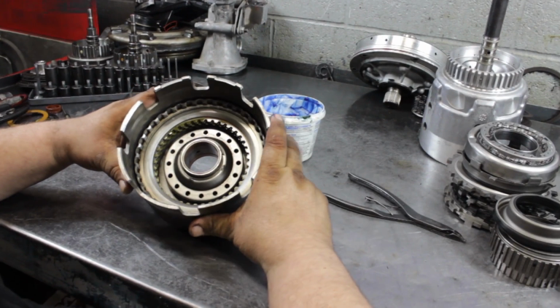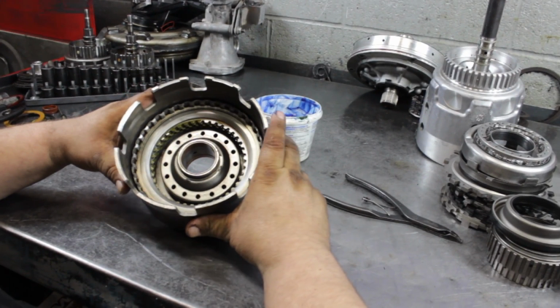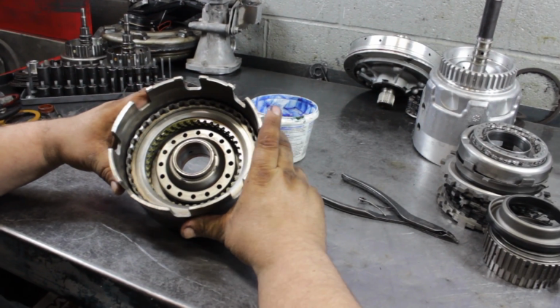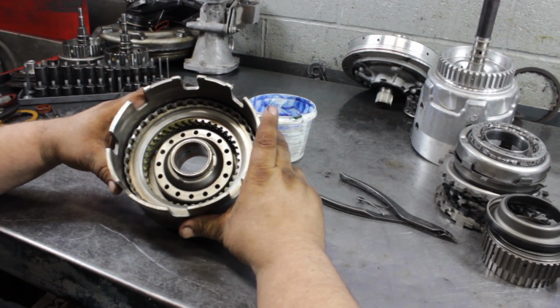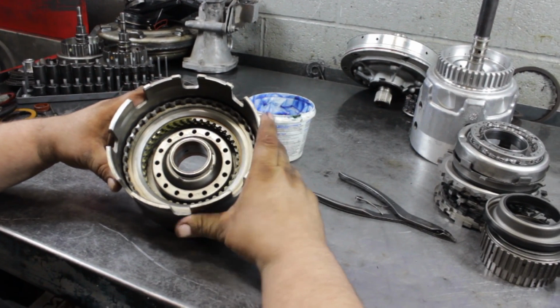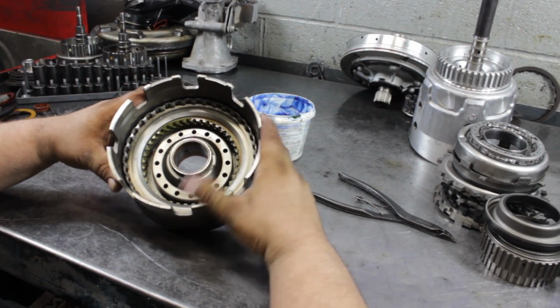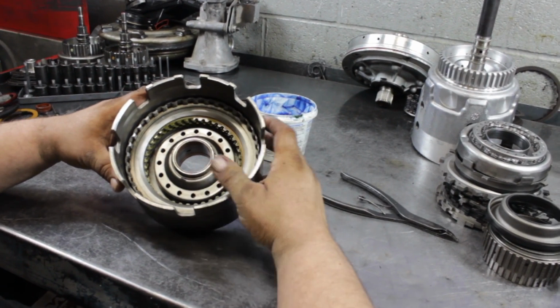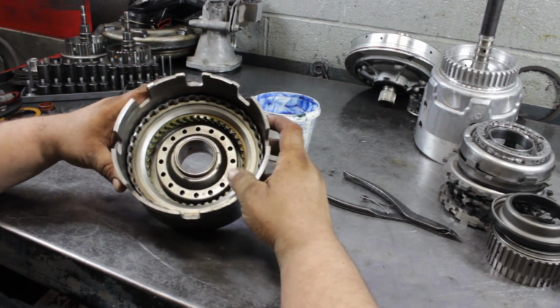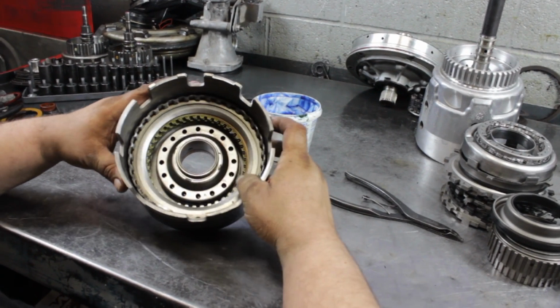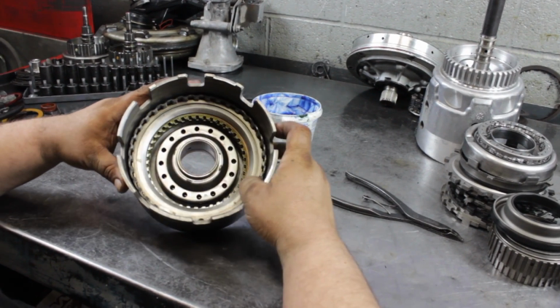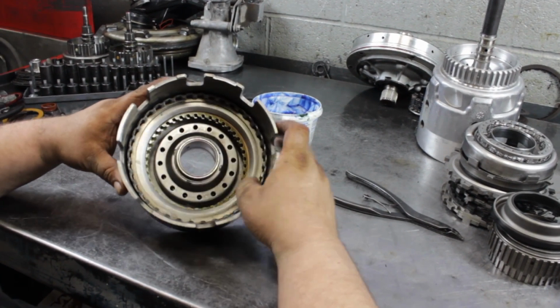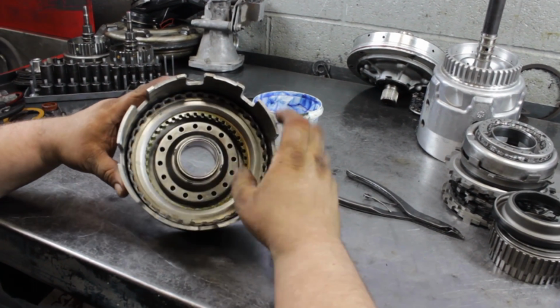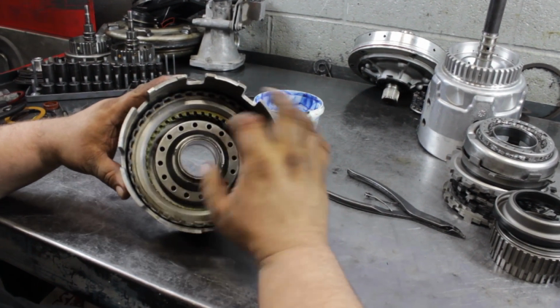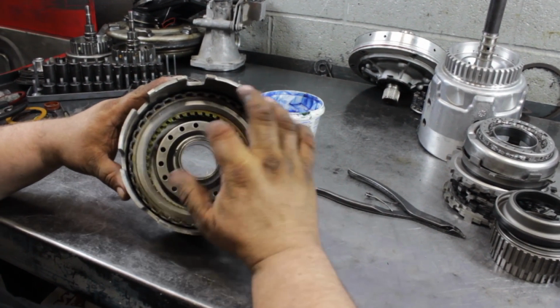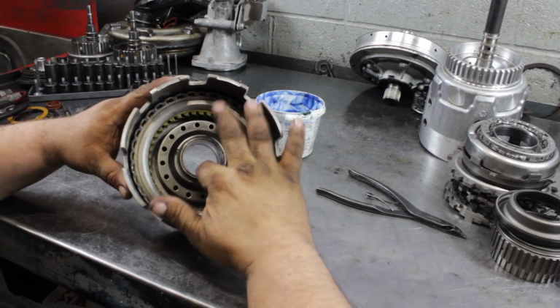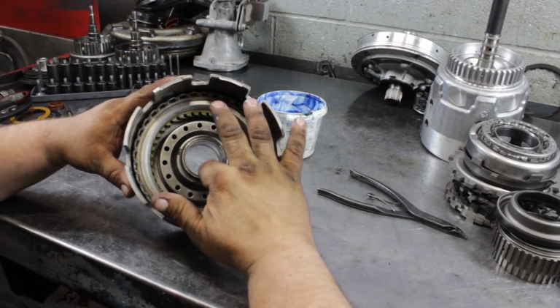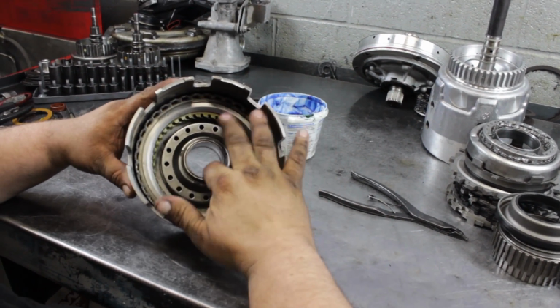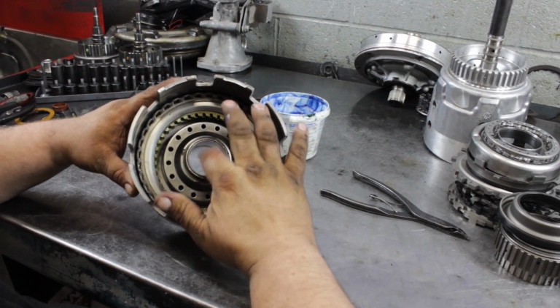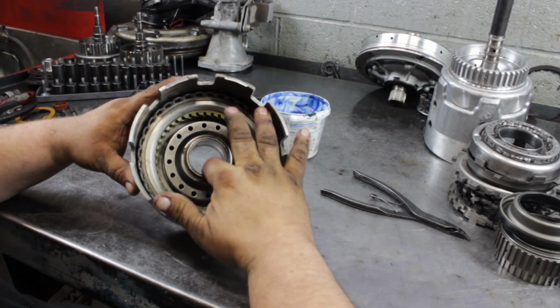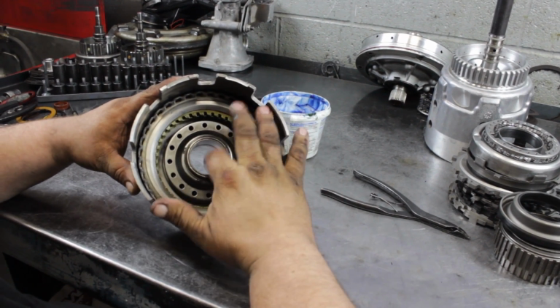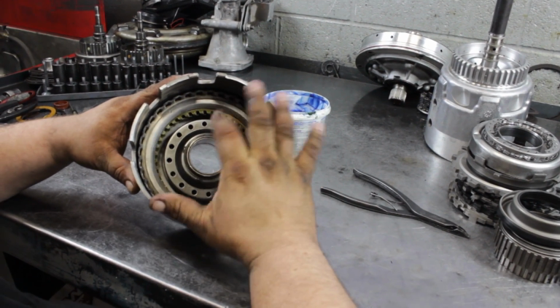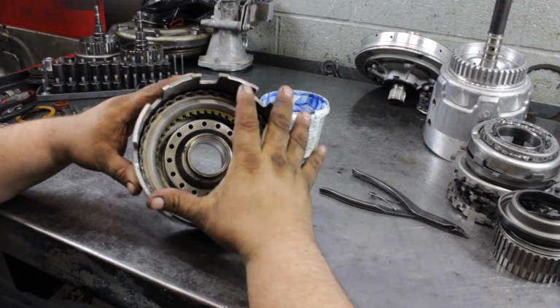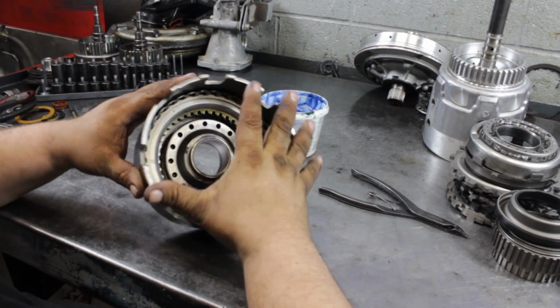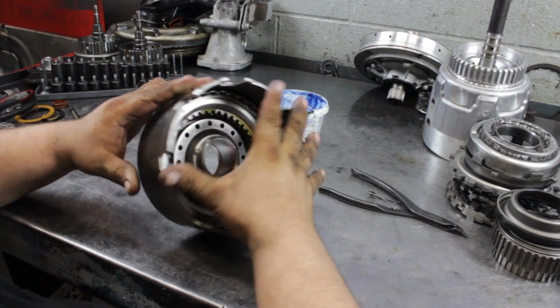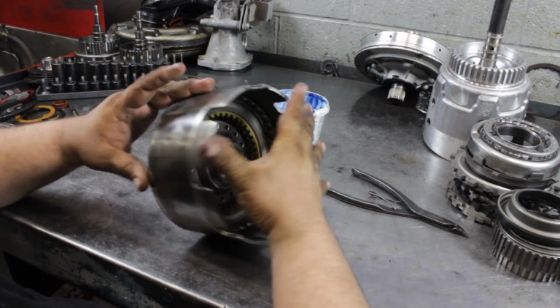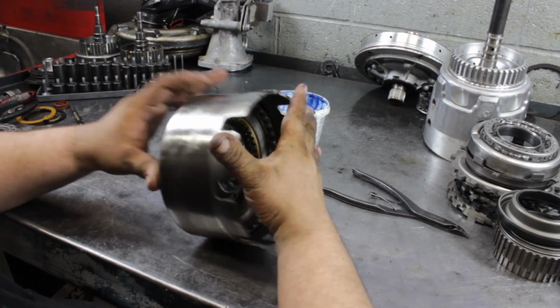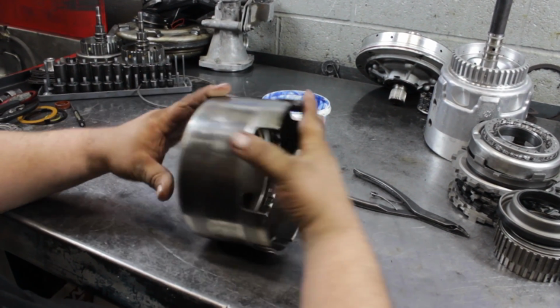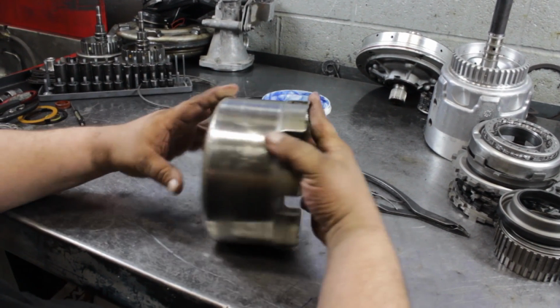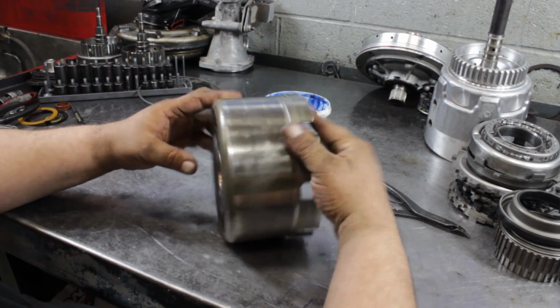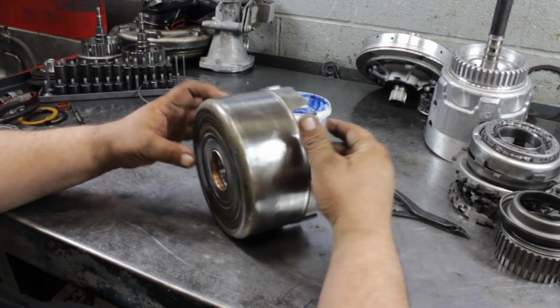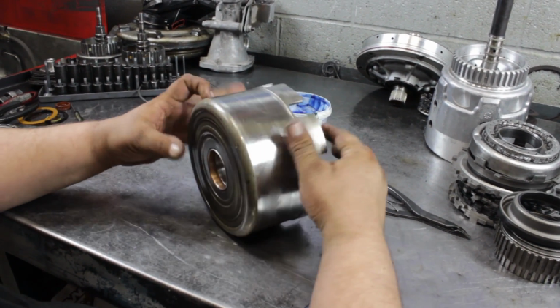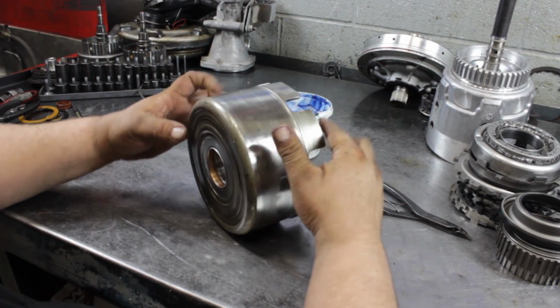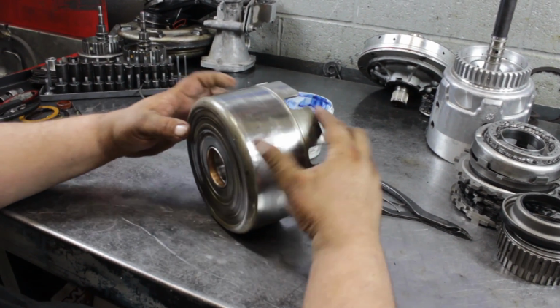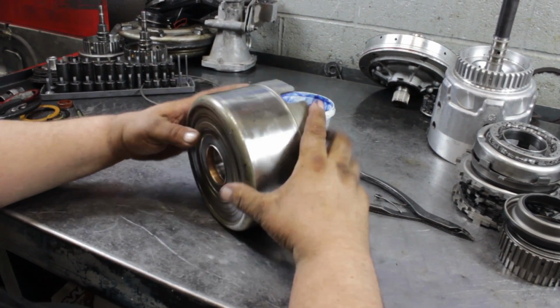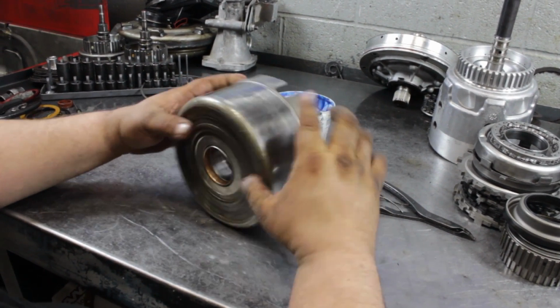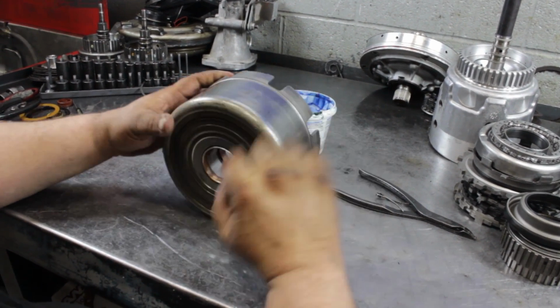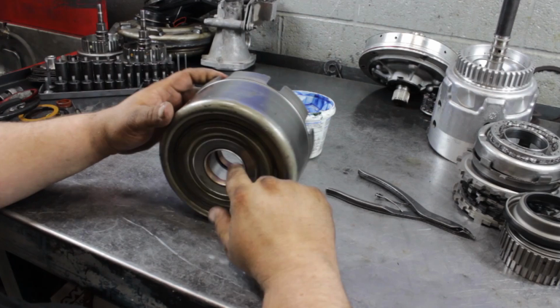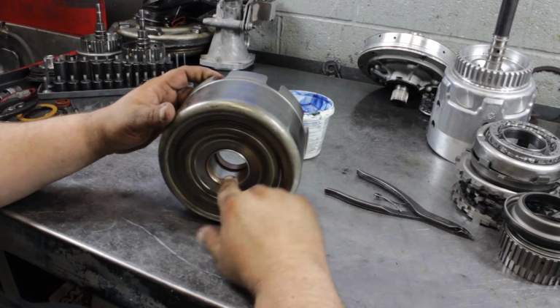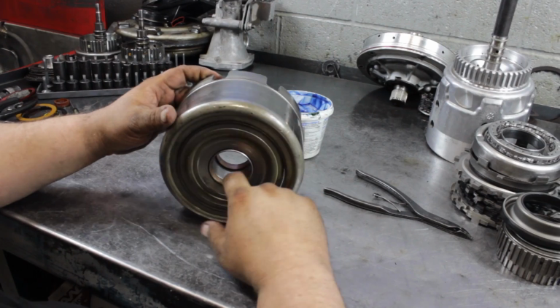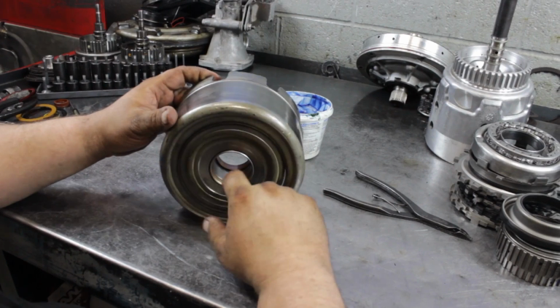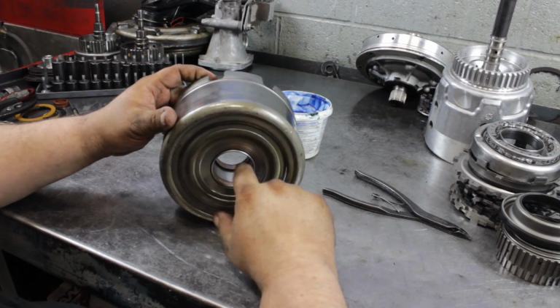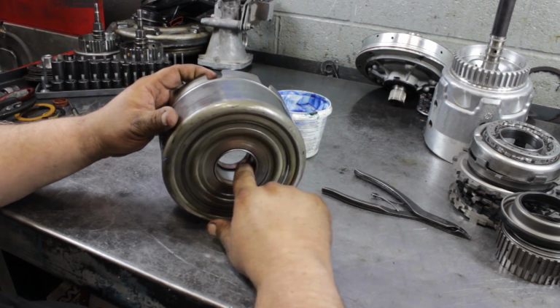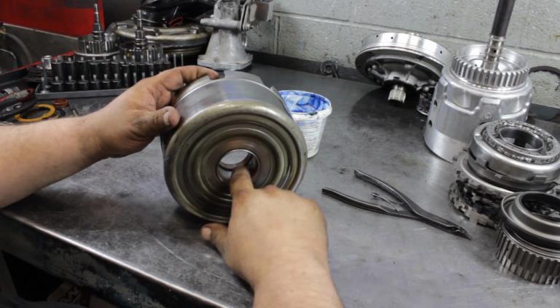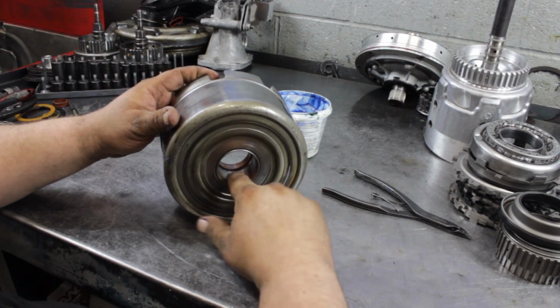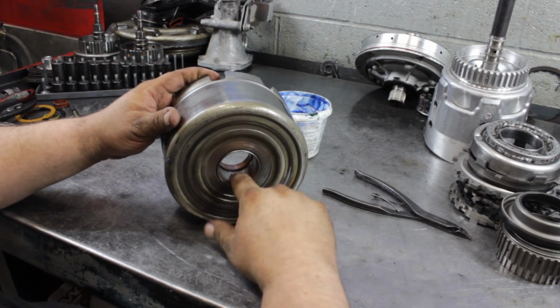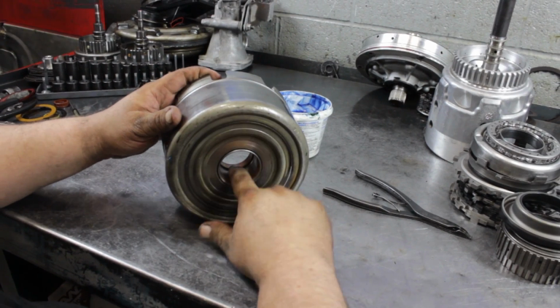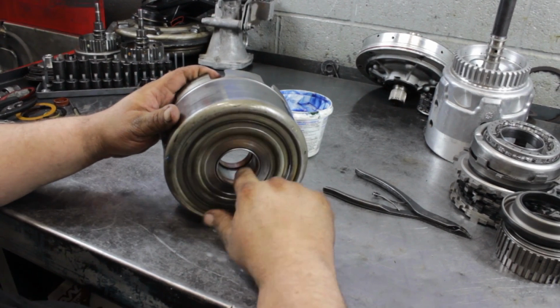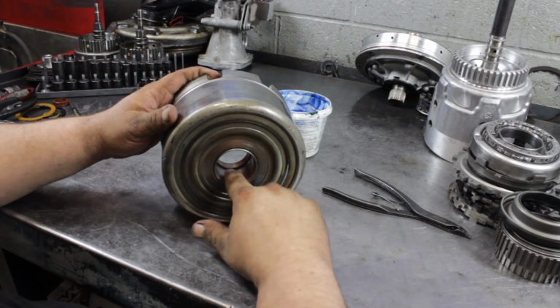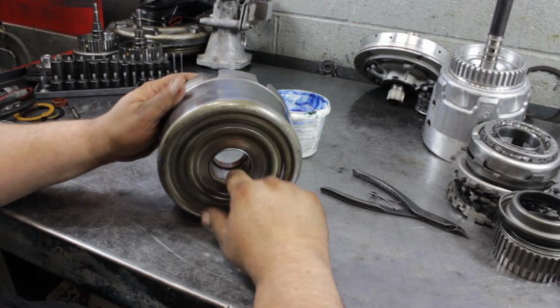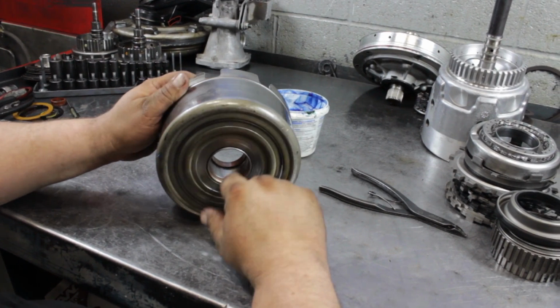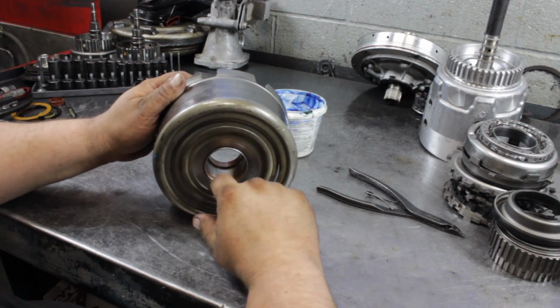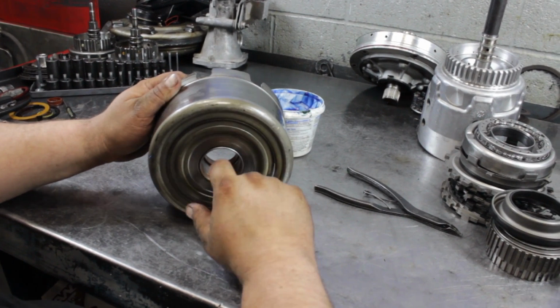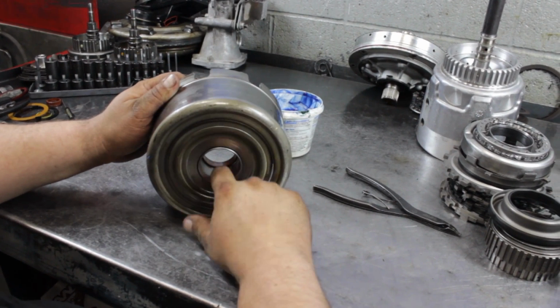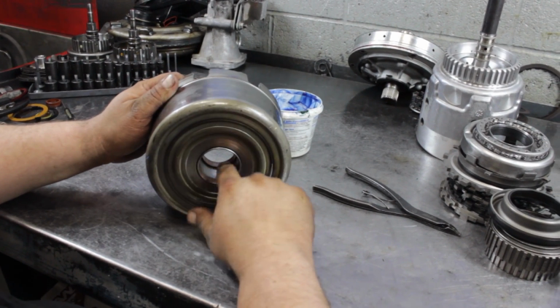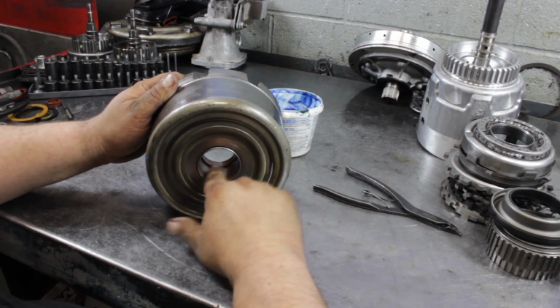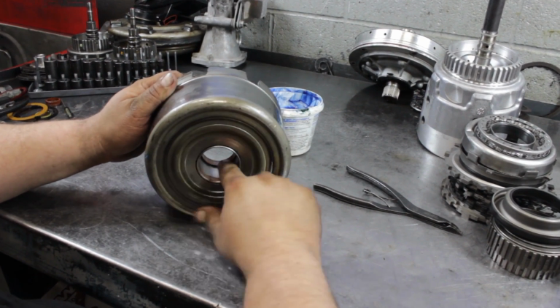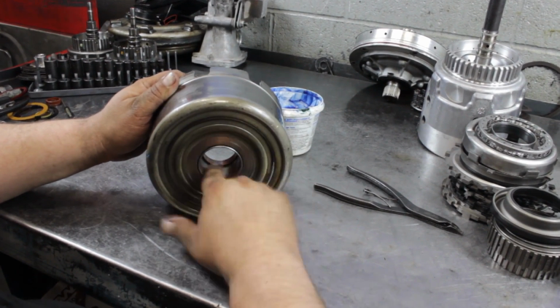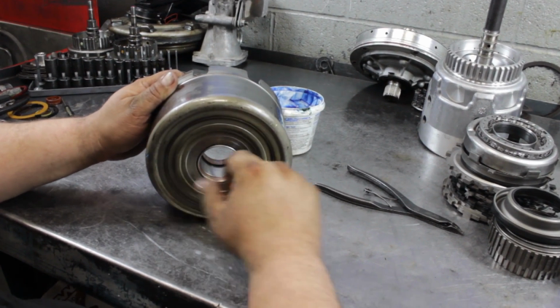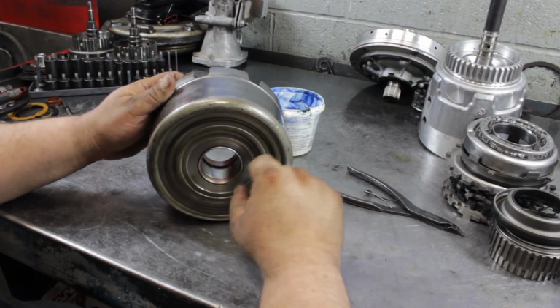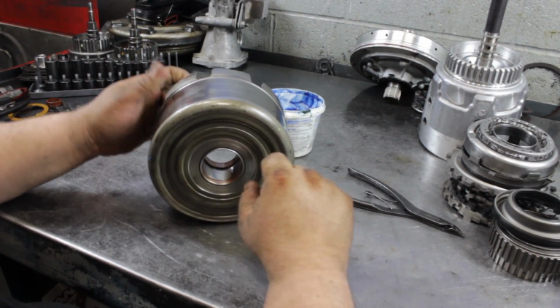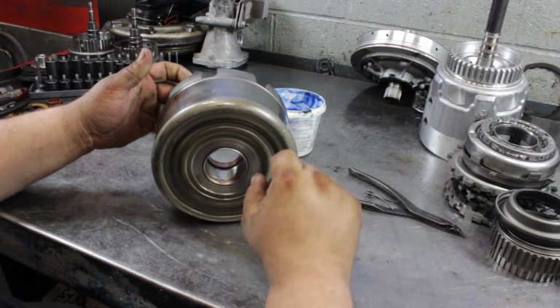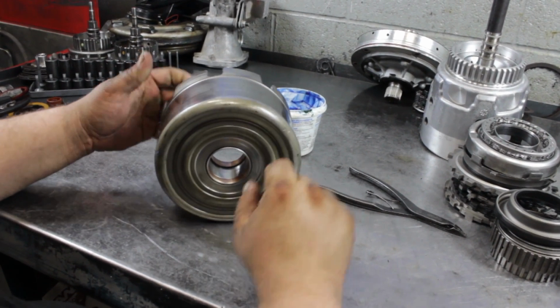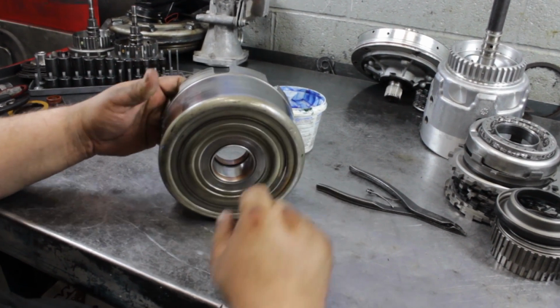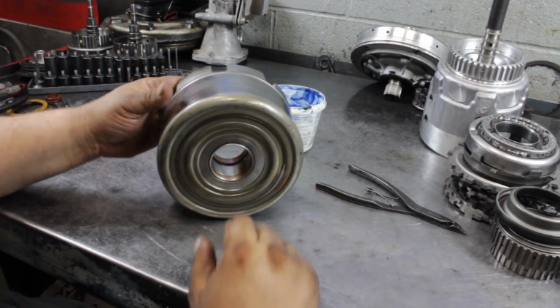If you're doing a full rebuild, you'd probably change these bushings. They actually feel pretty good — no ring cutting here. That's something else you'd look for.